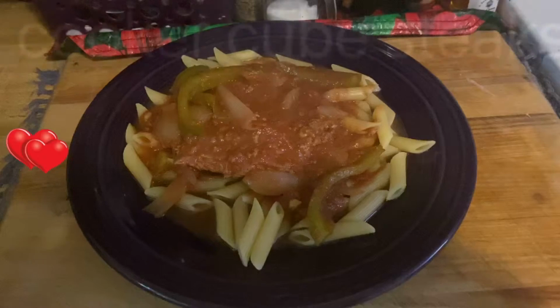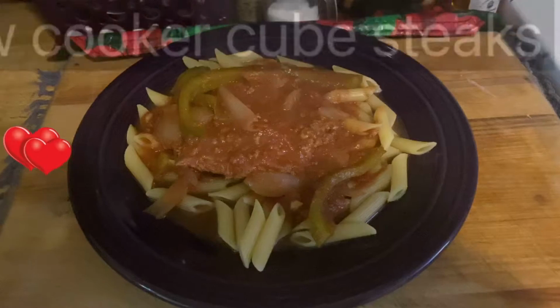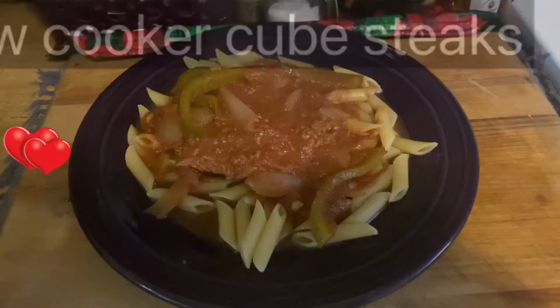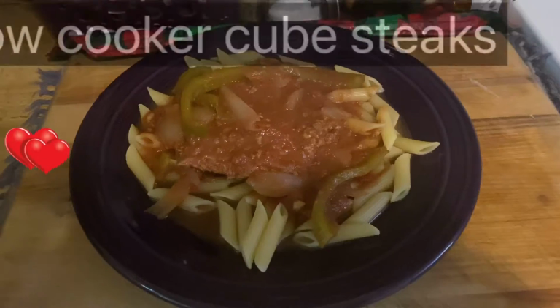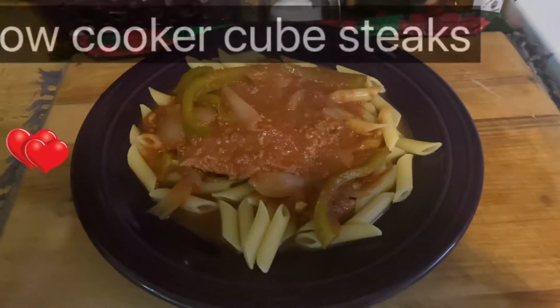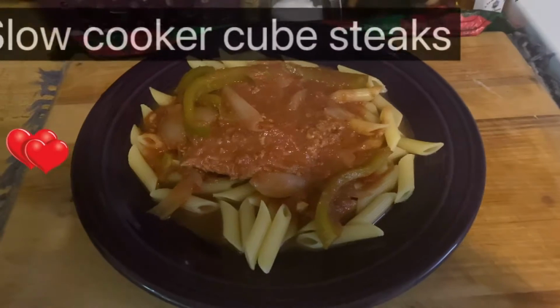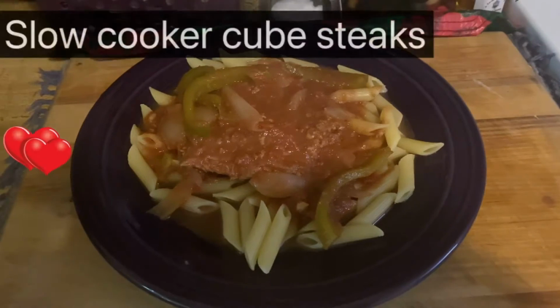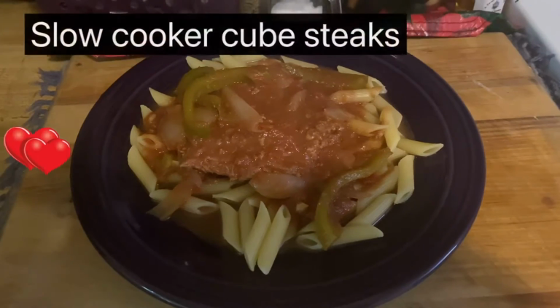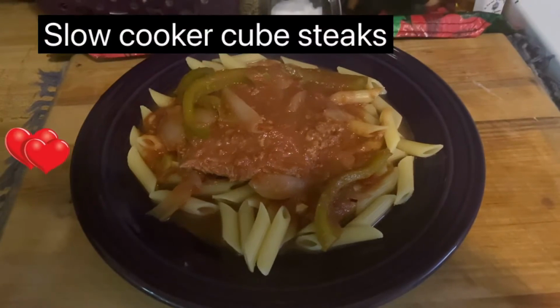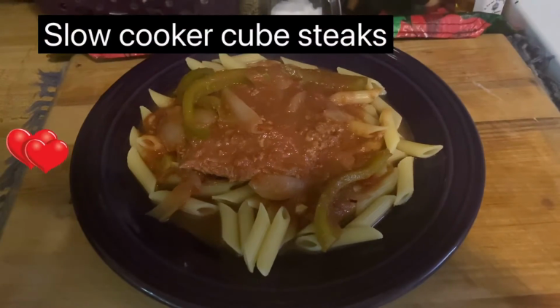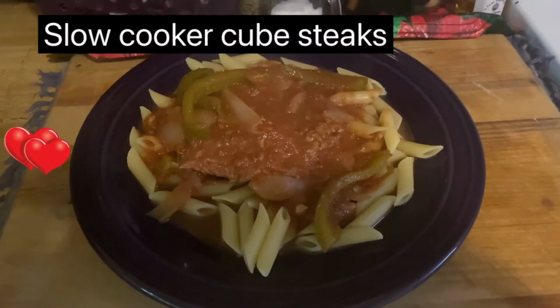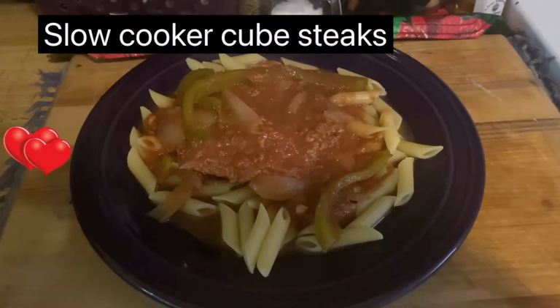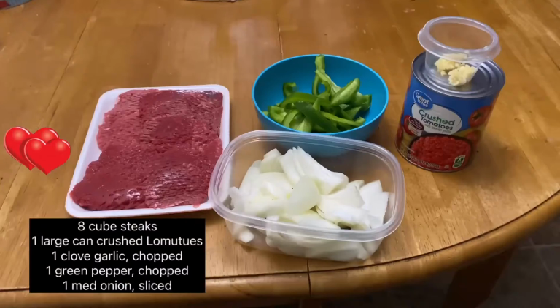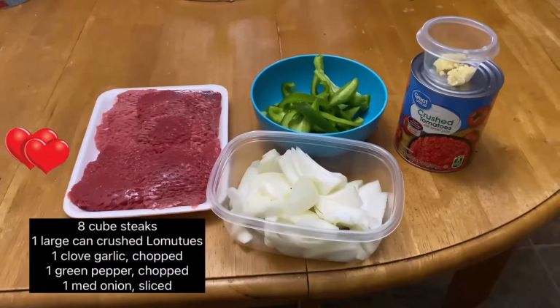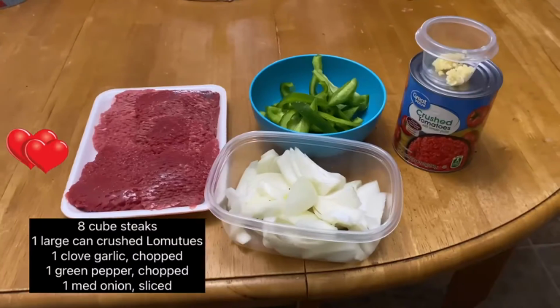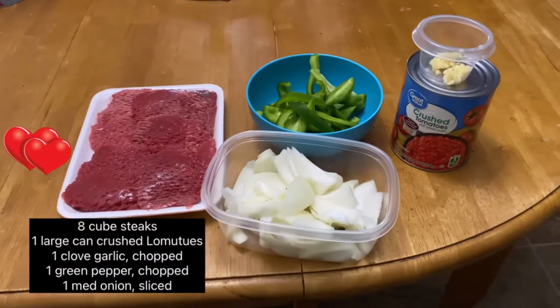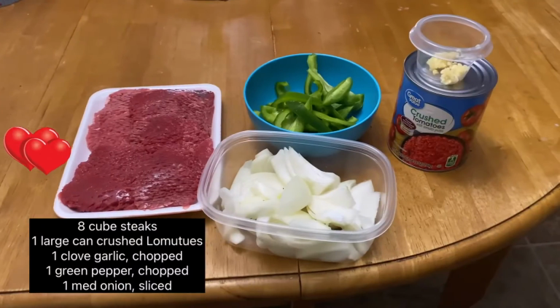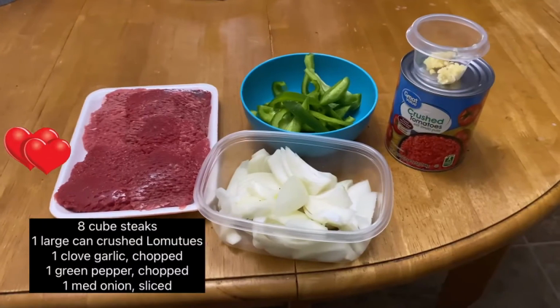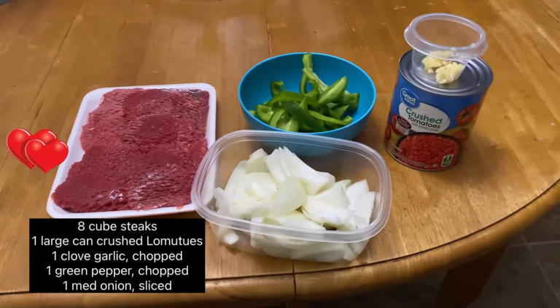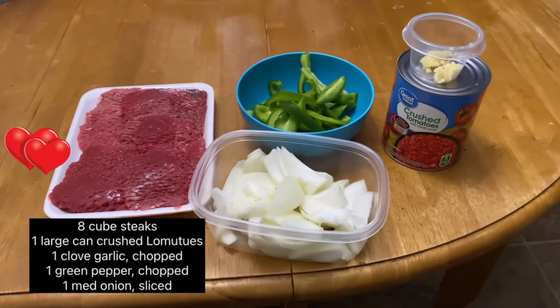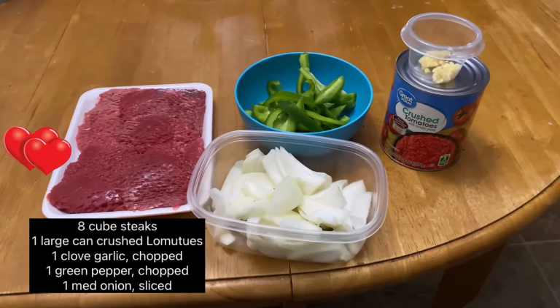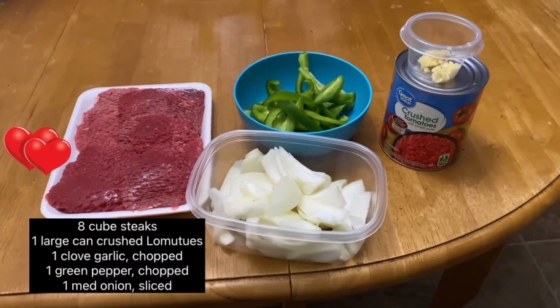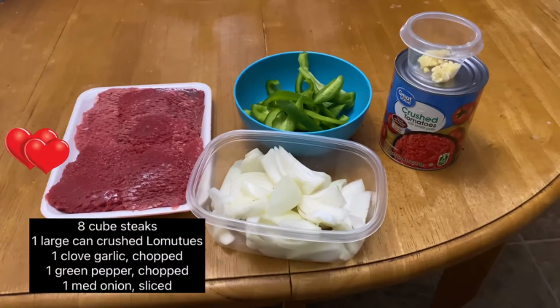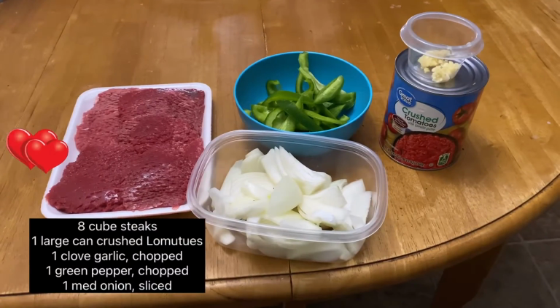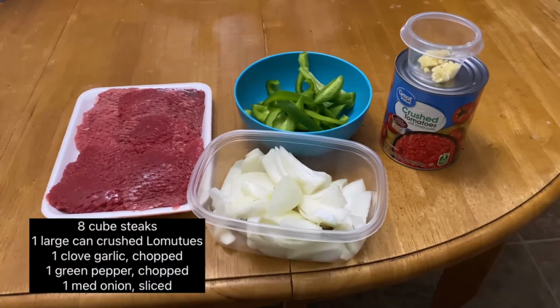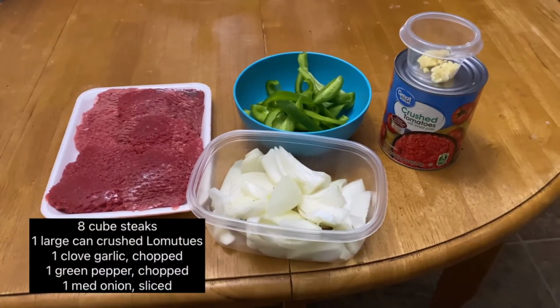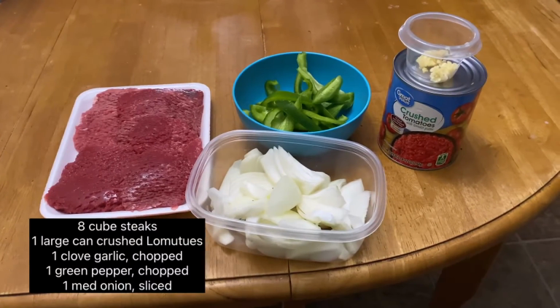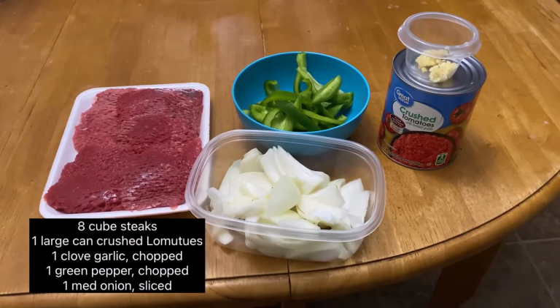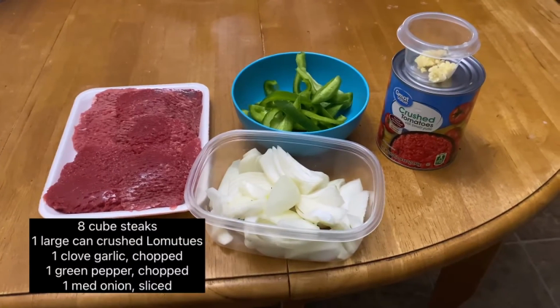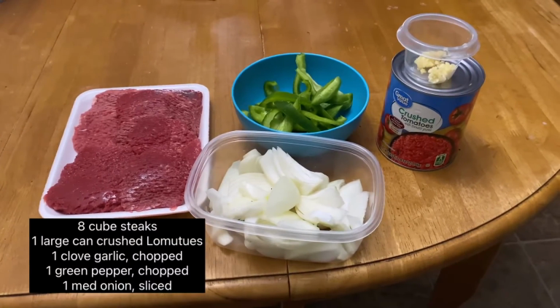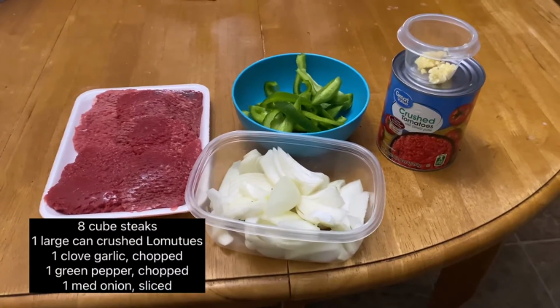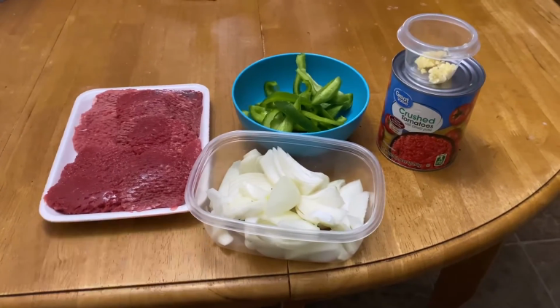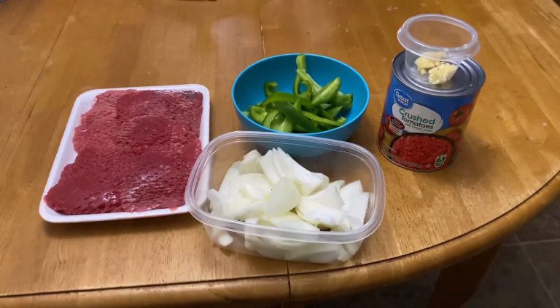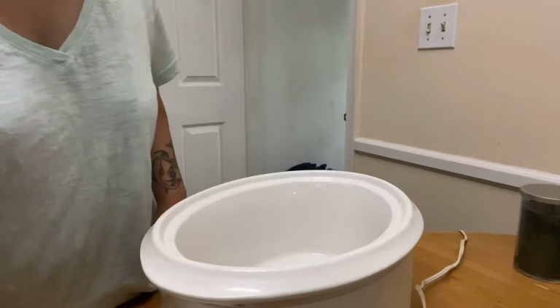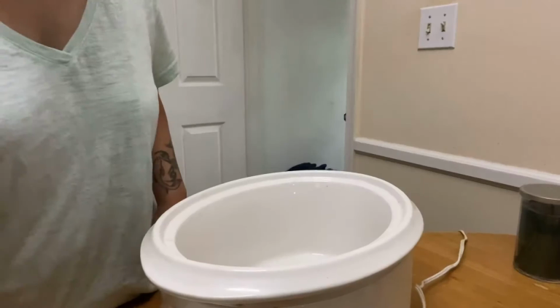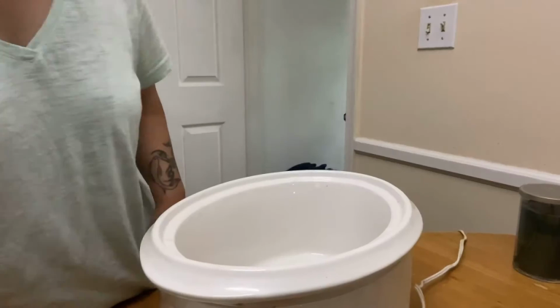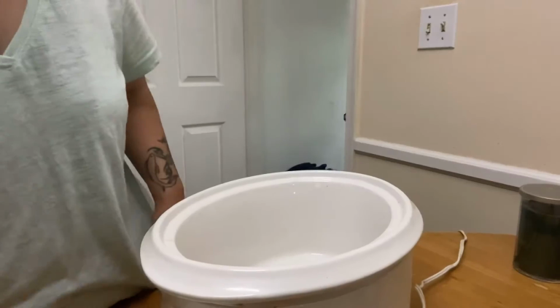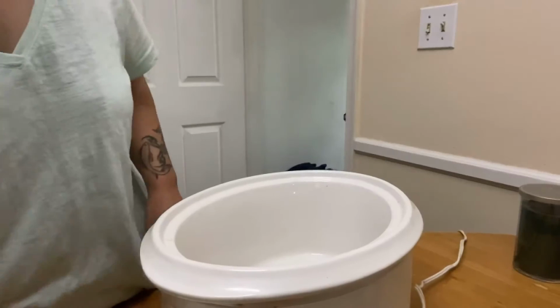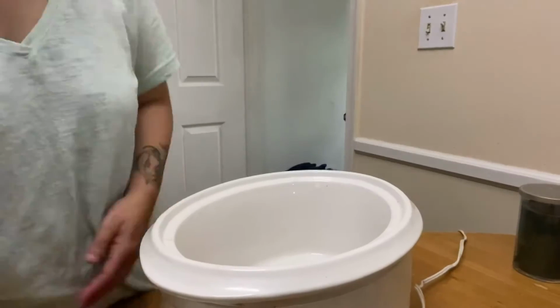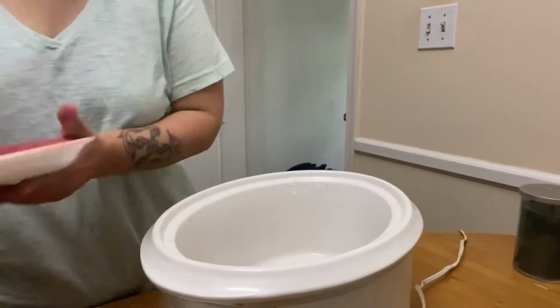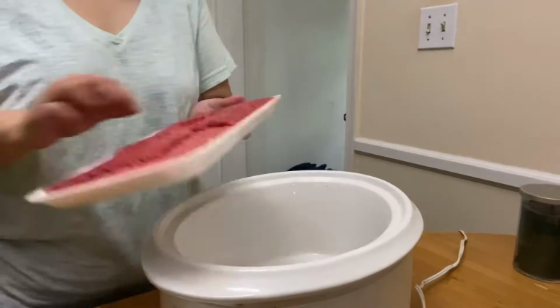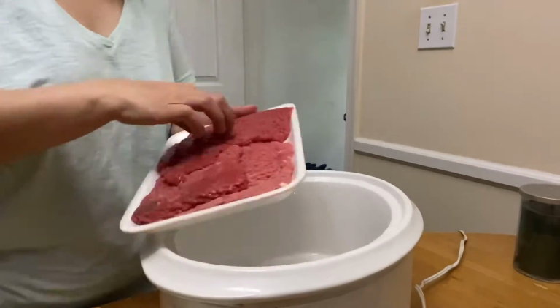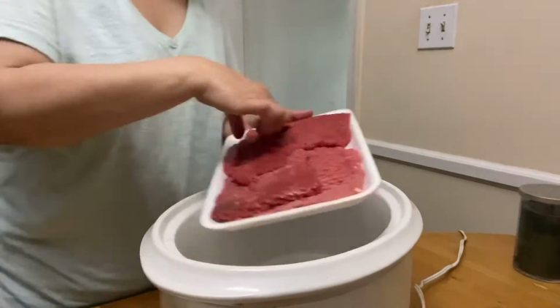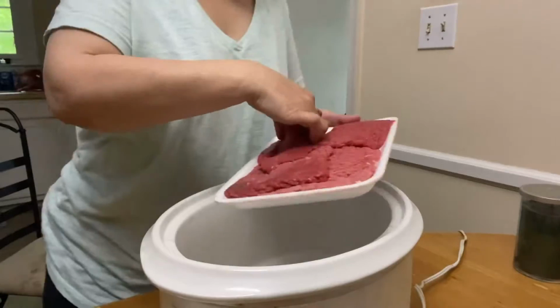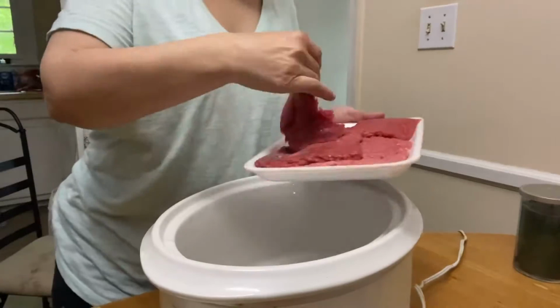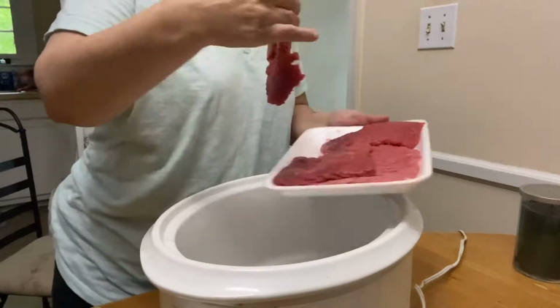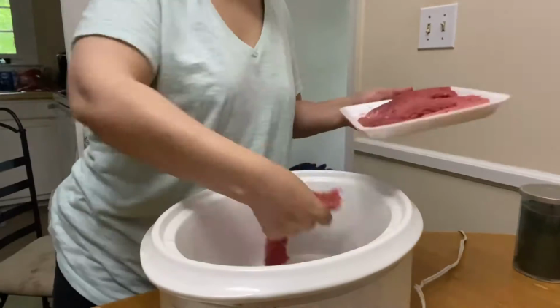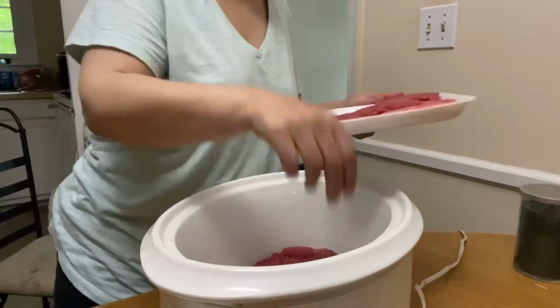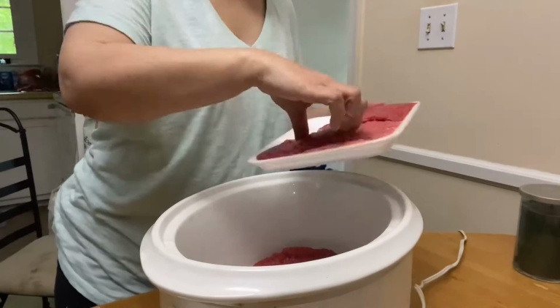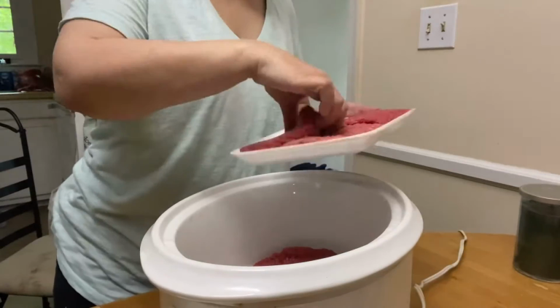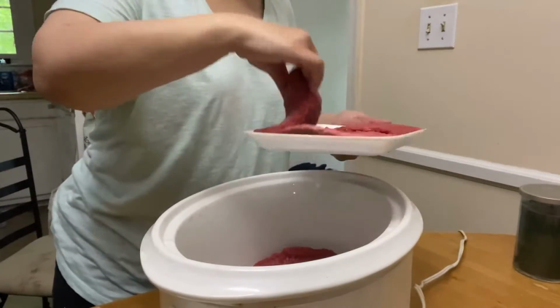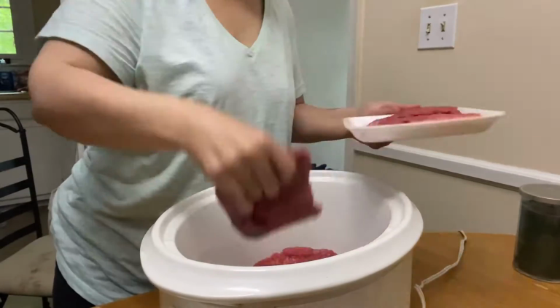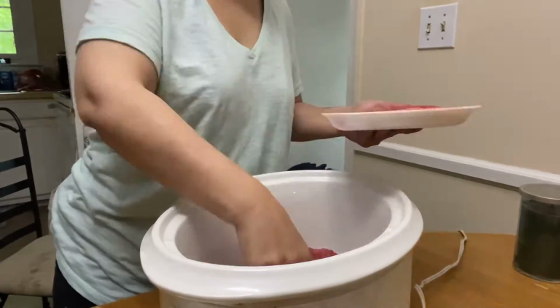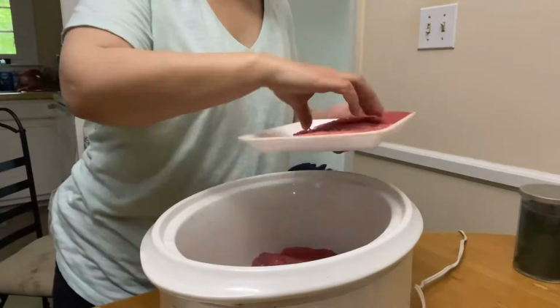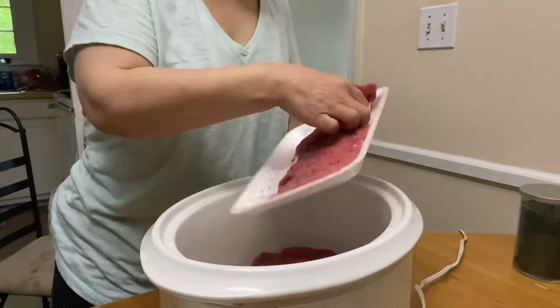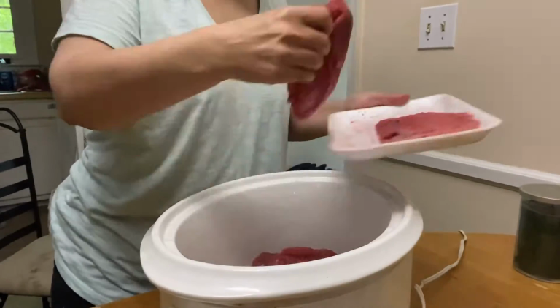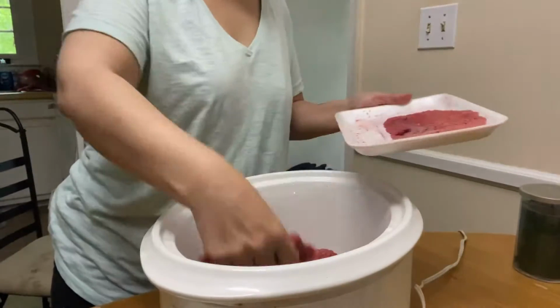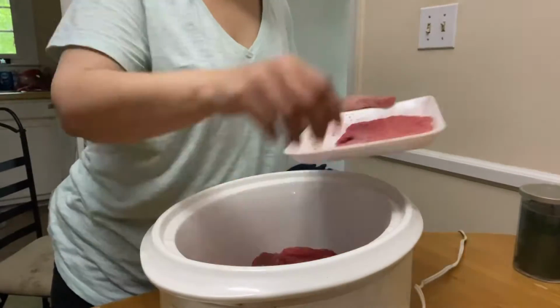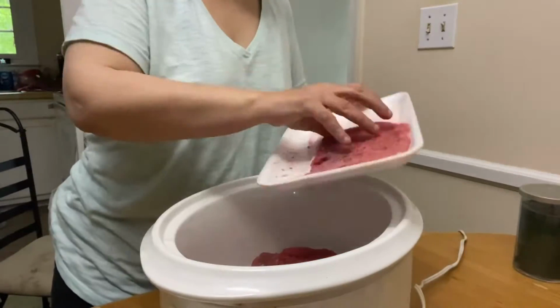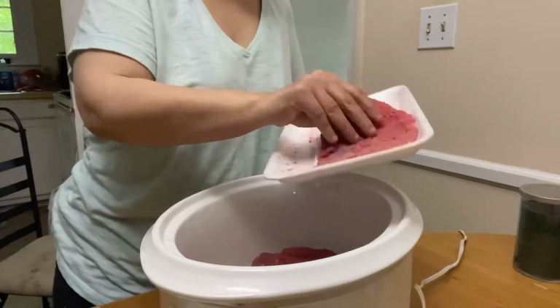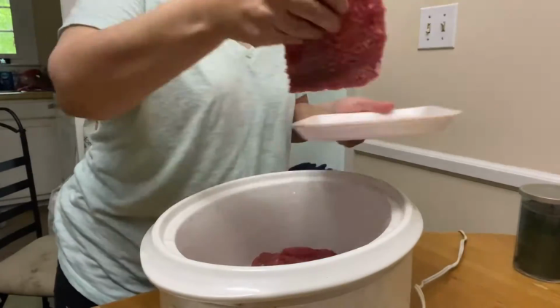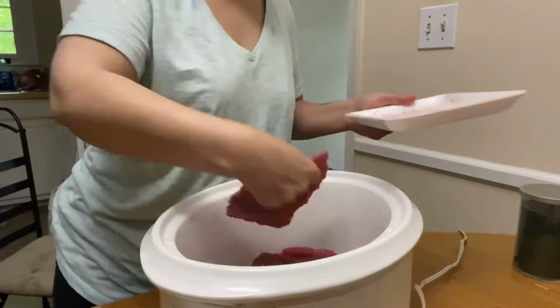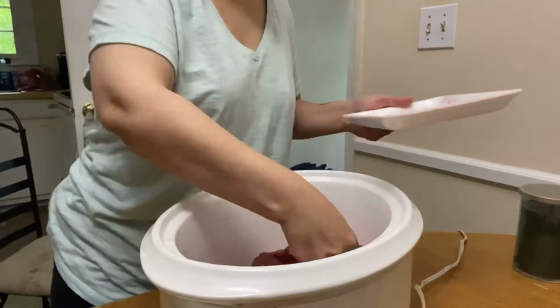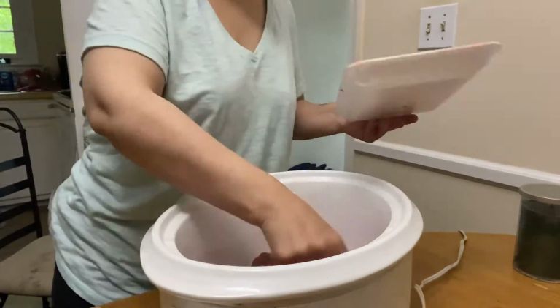Hey guys, let's try some slow cooker cube steaks. Here's what you need. Alright, we got an easy one for you. Gotta love that crock pot.